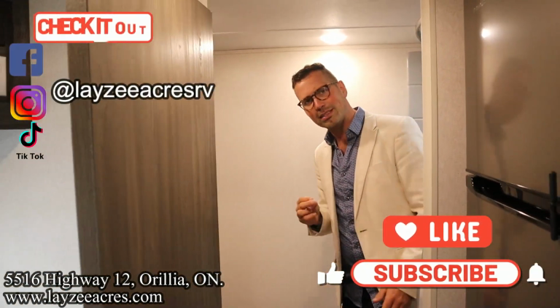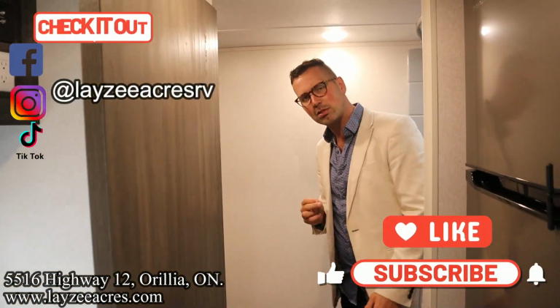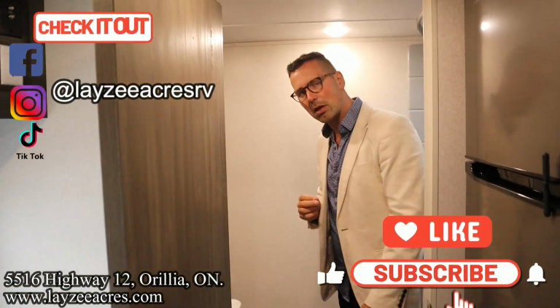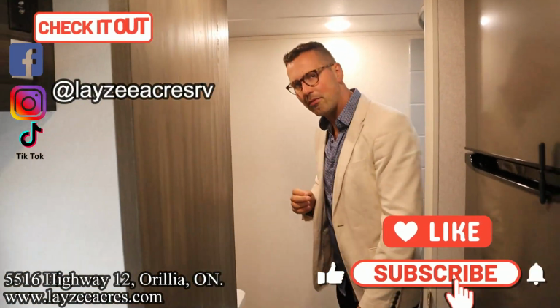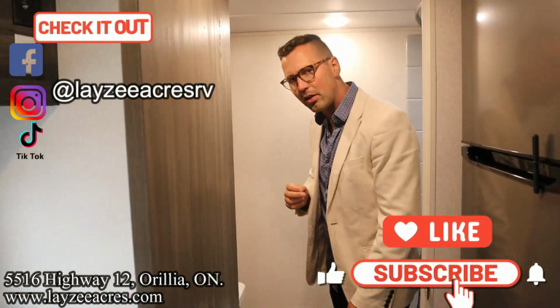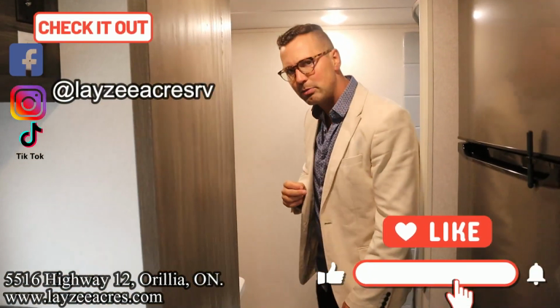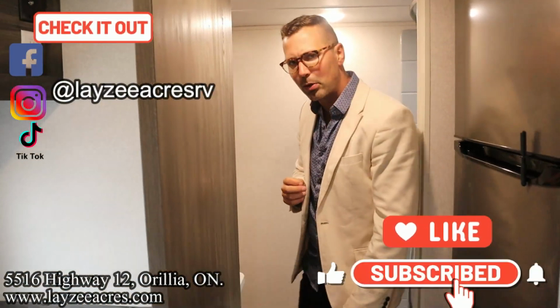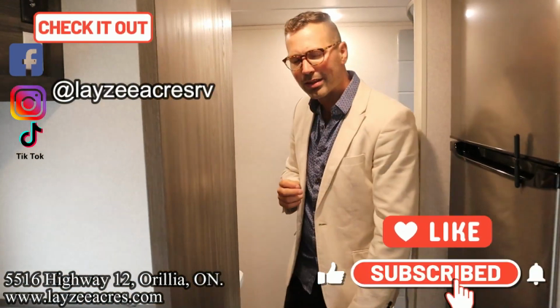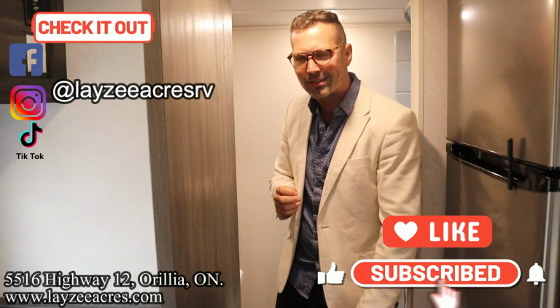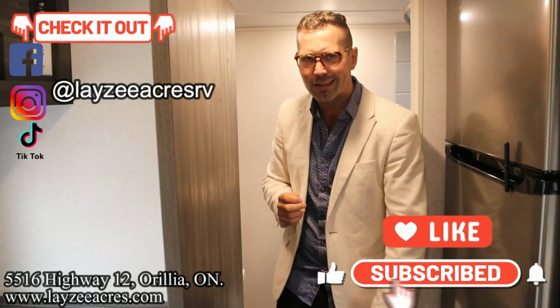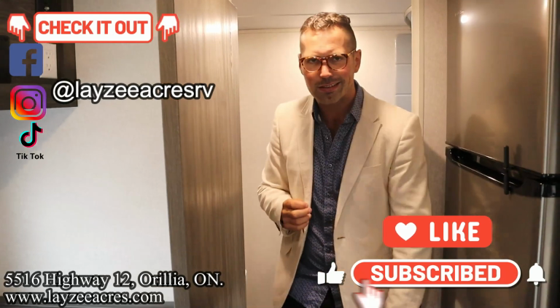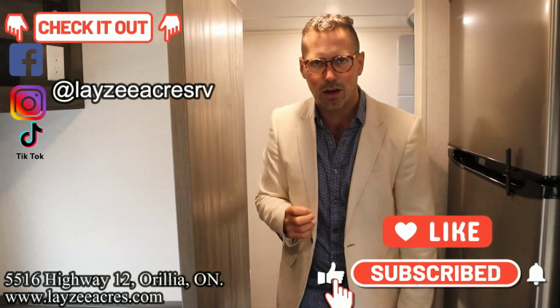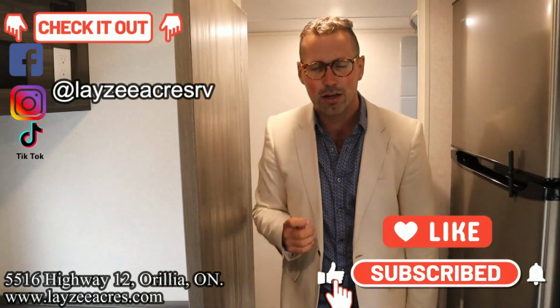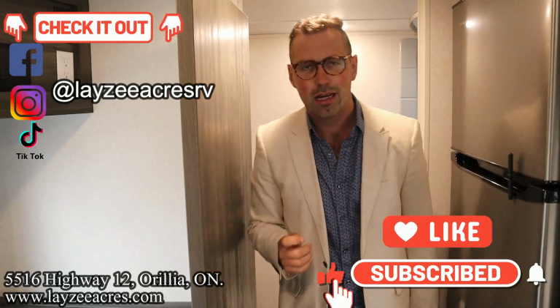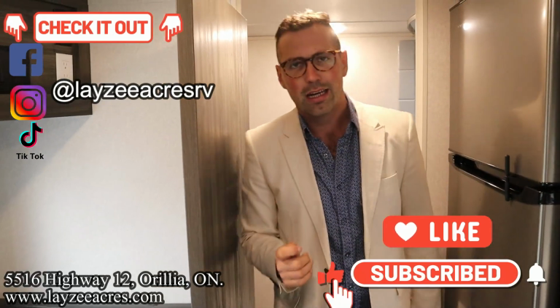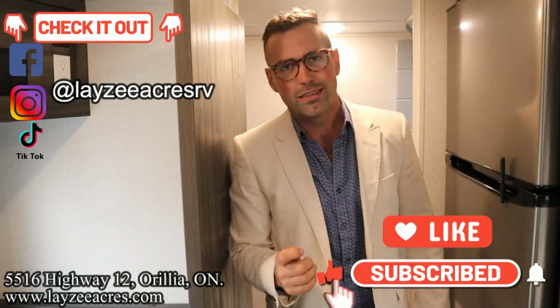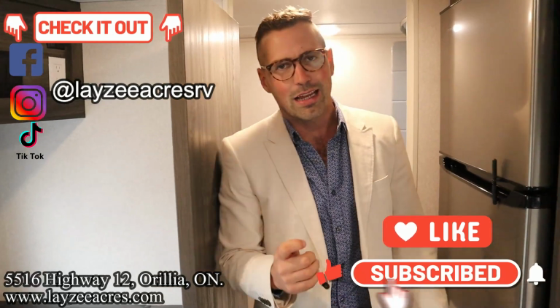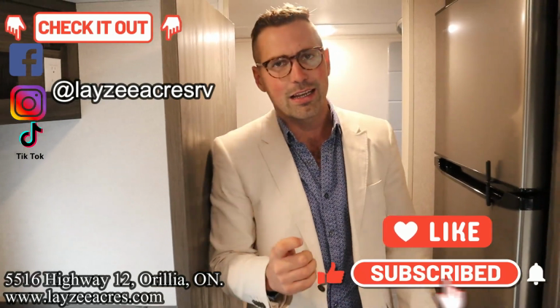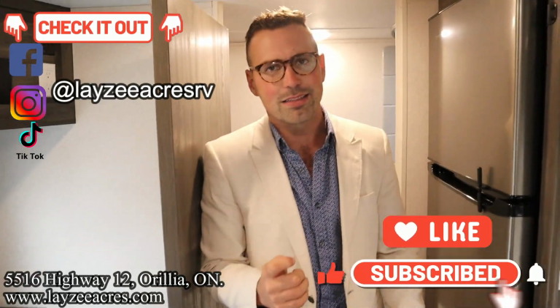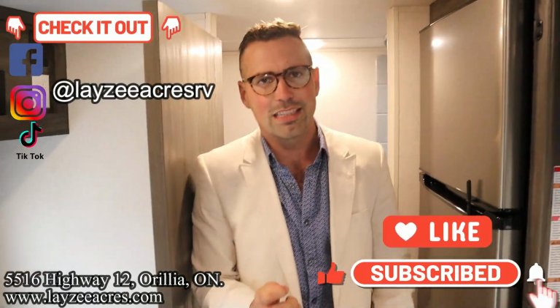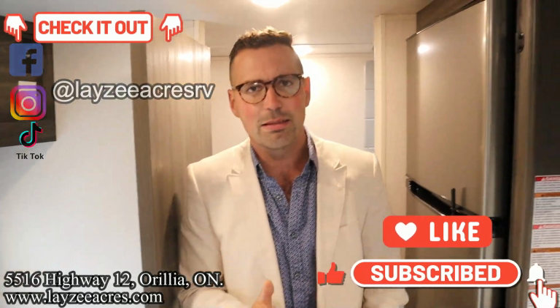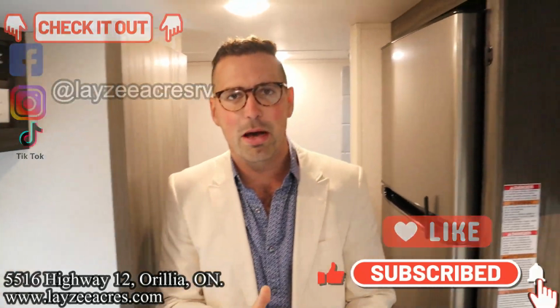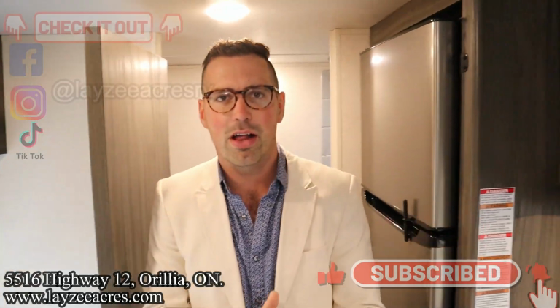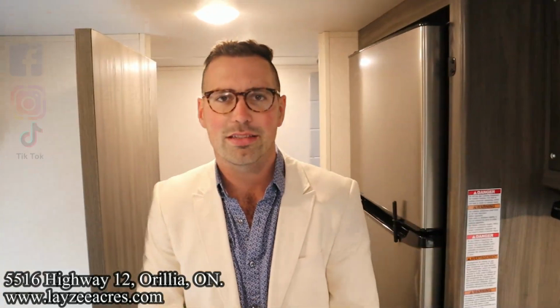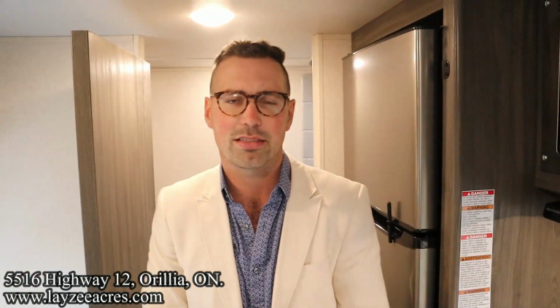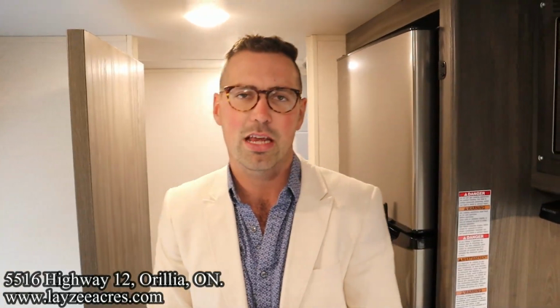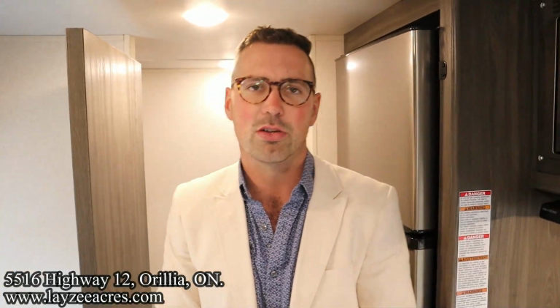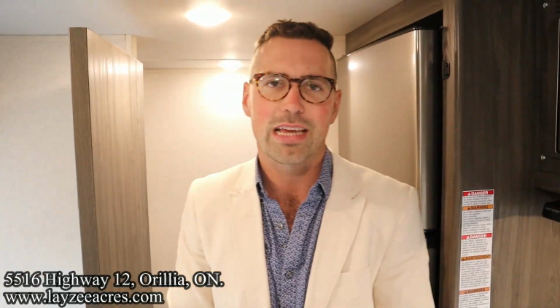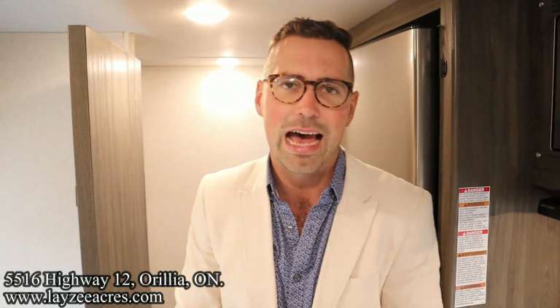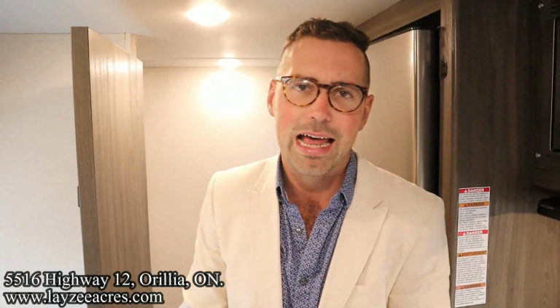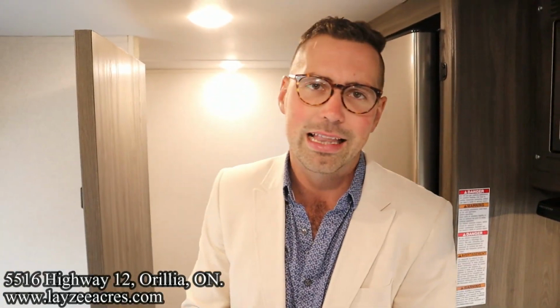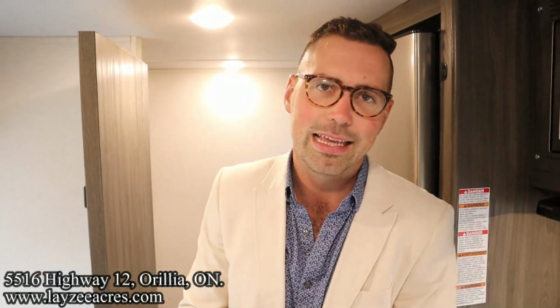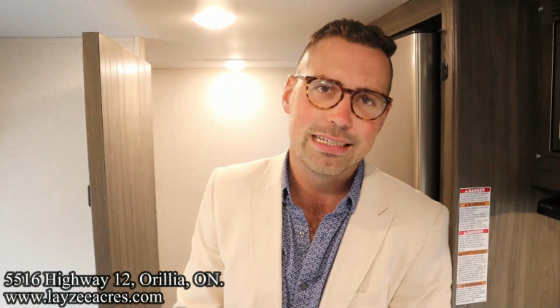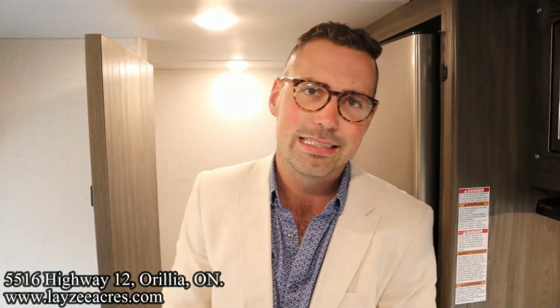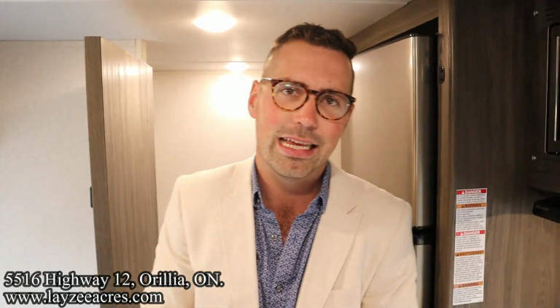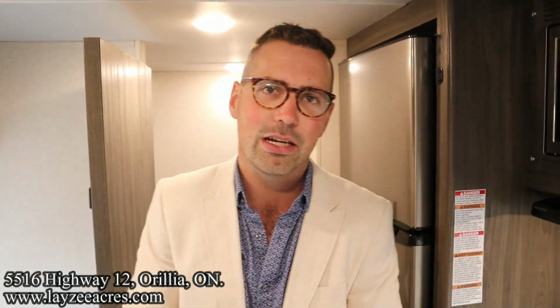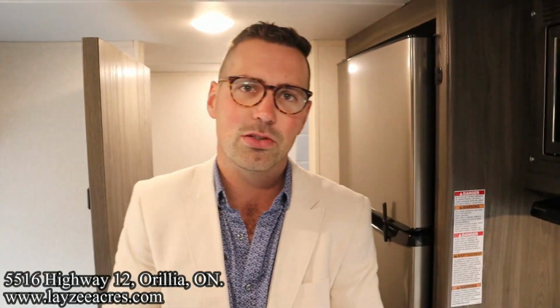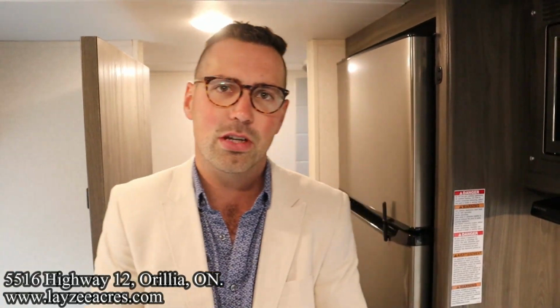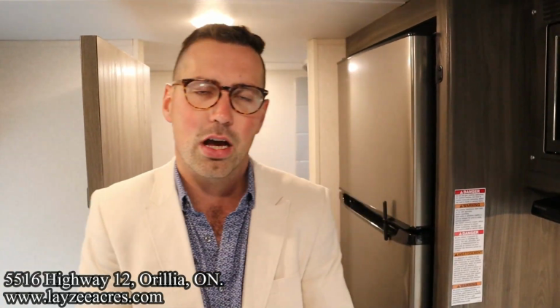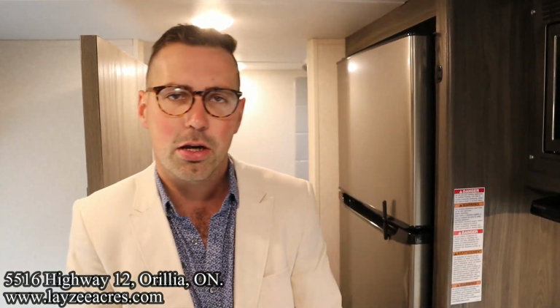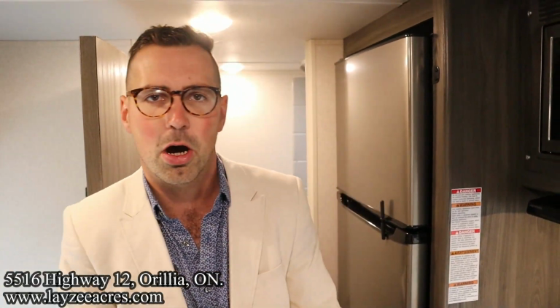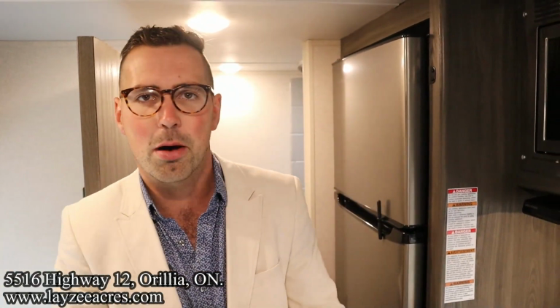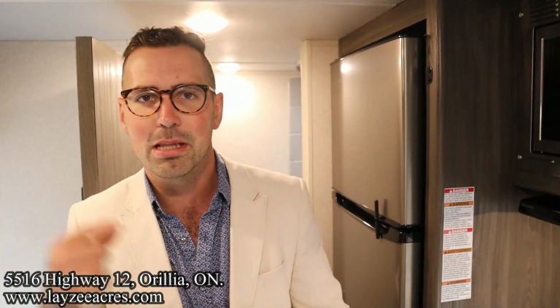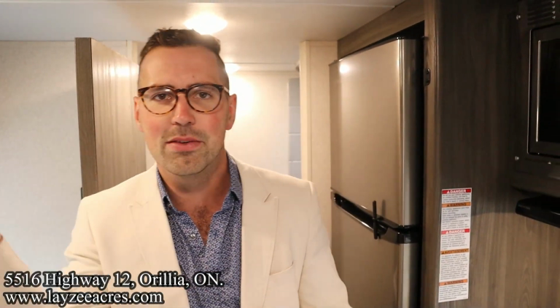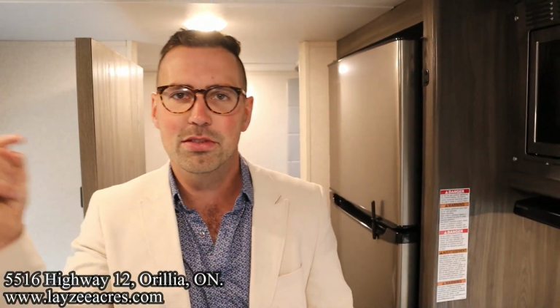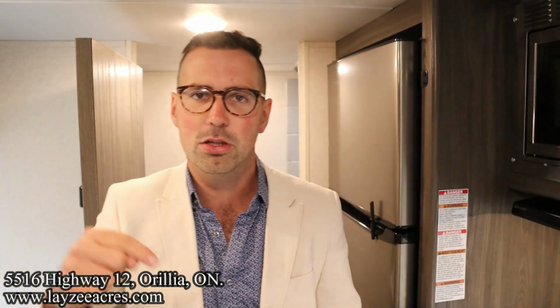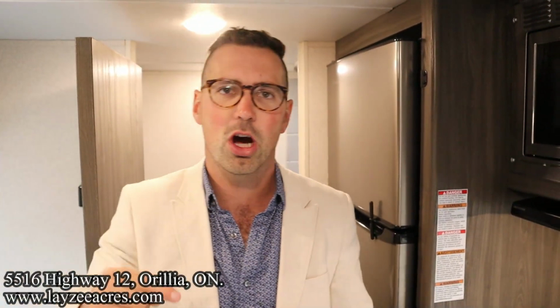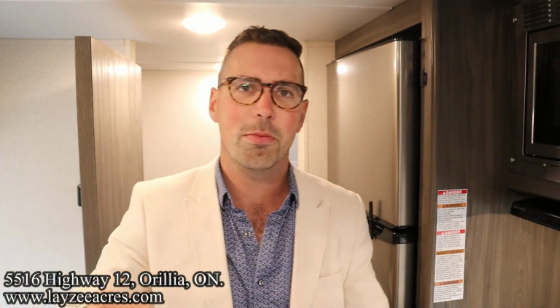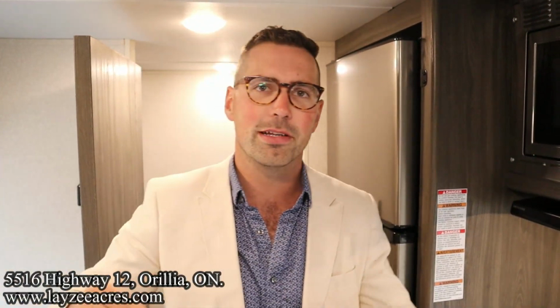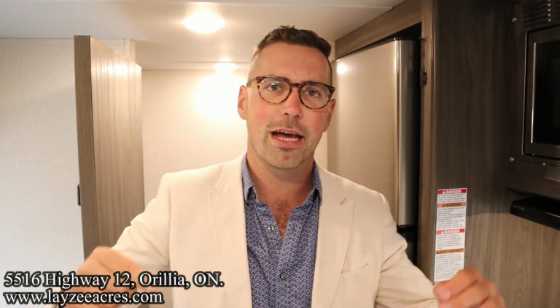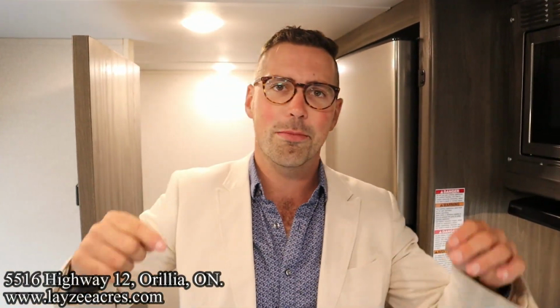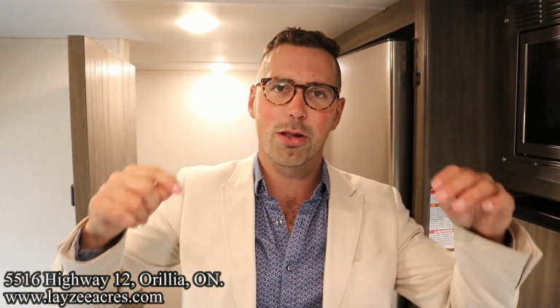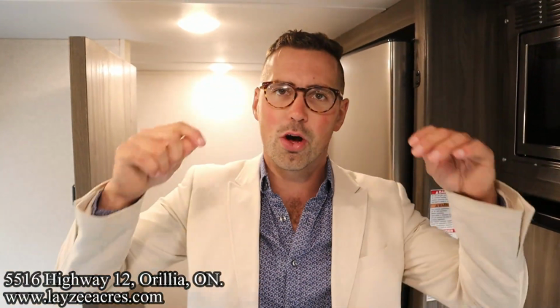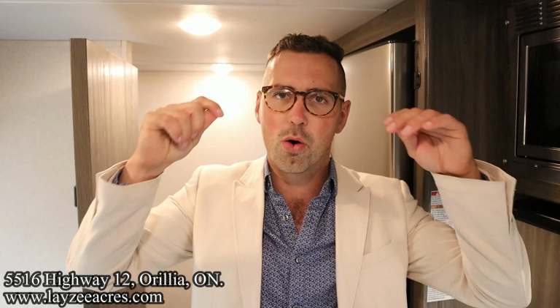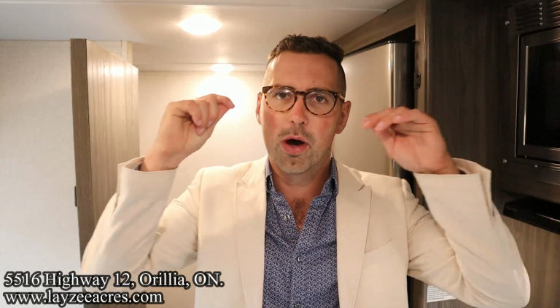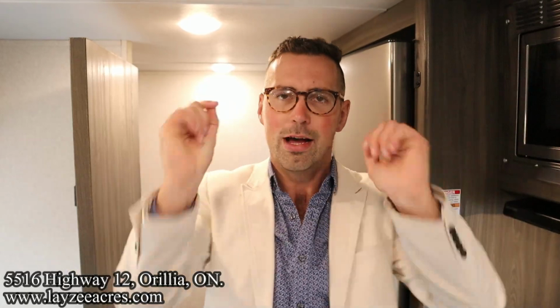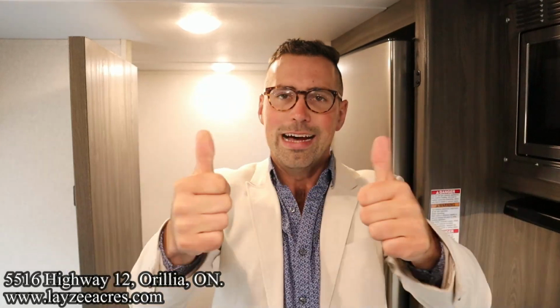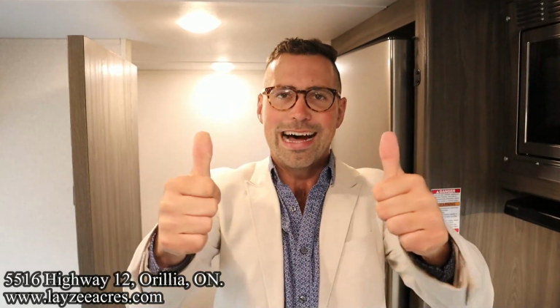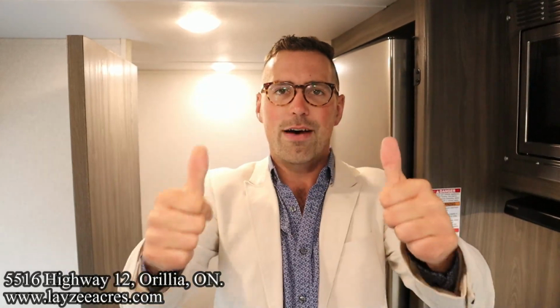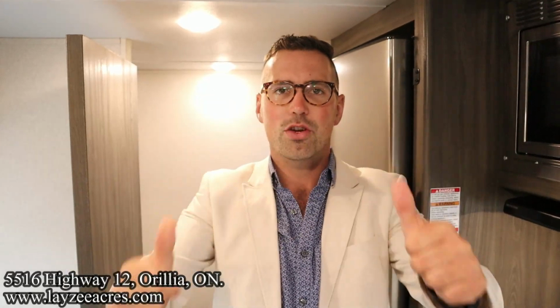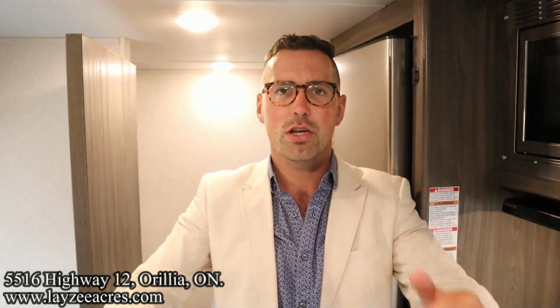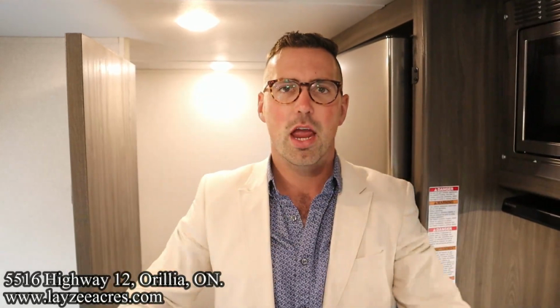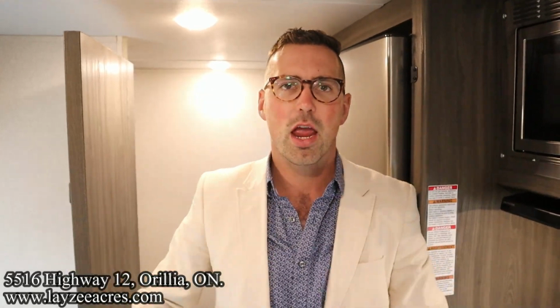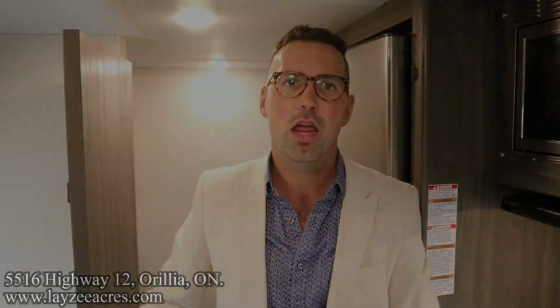That's the video folks! Hit the like button and subscribe button. Hit us up on Instagram, Facebook, and TikTok. Send us an email at sales@lazyacres.com, leave us a comment down below, and have a good day.